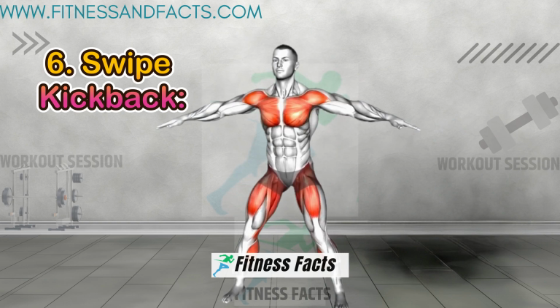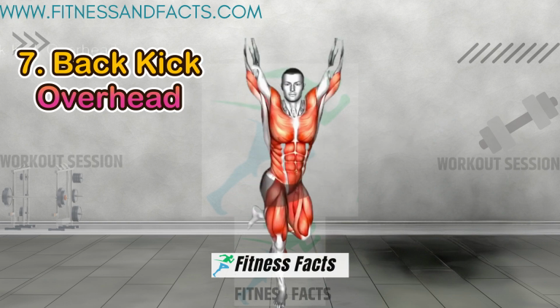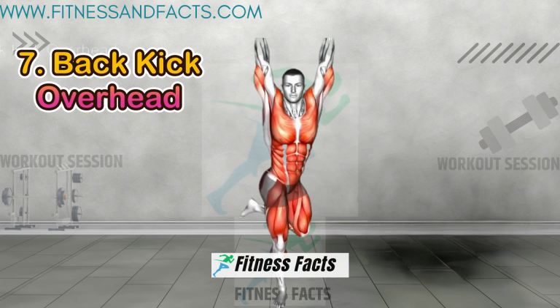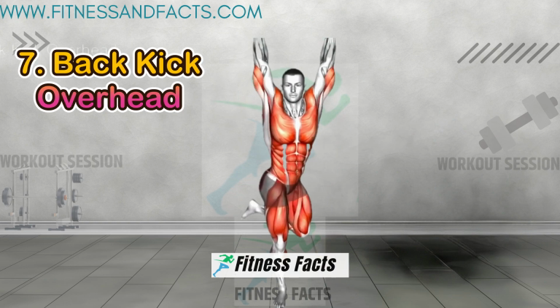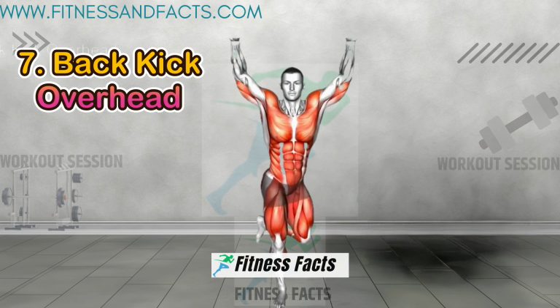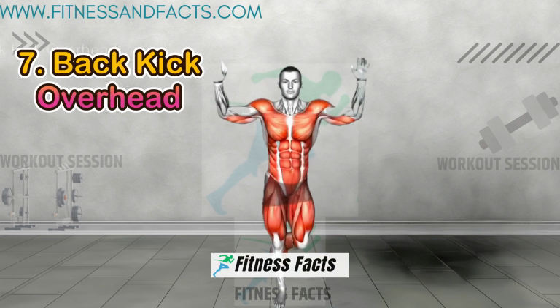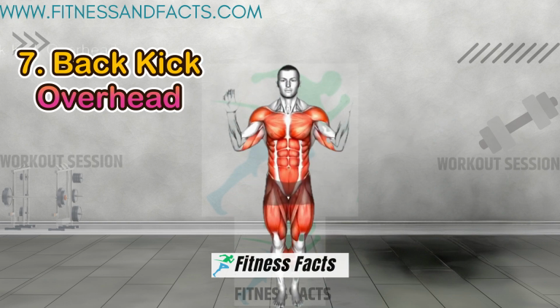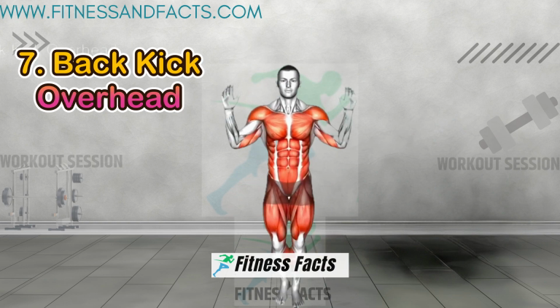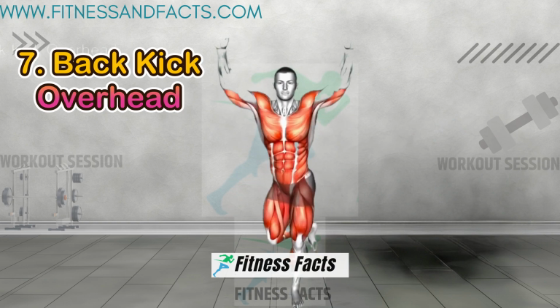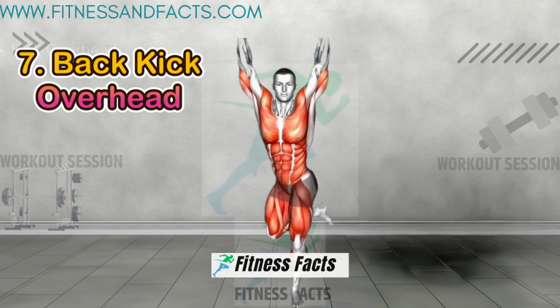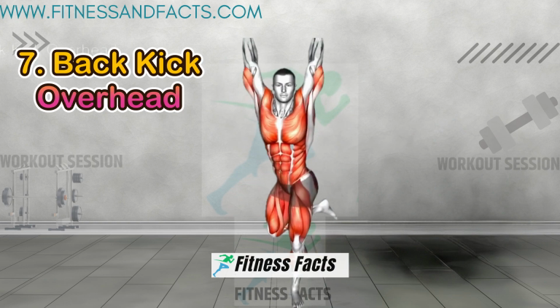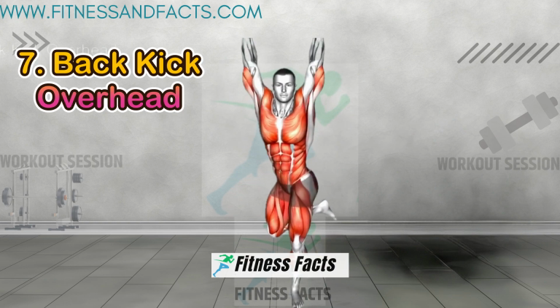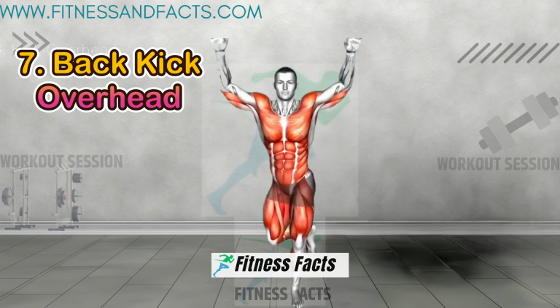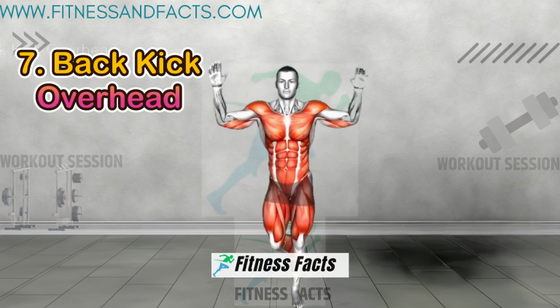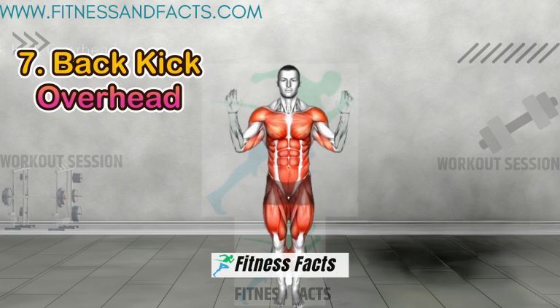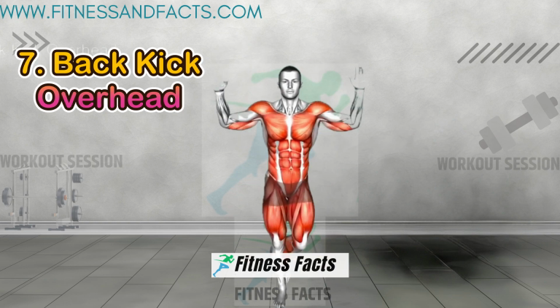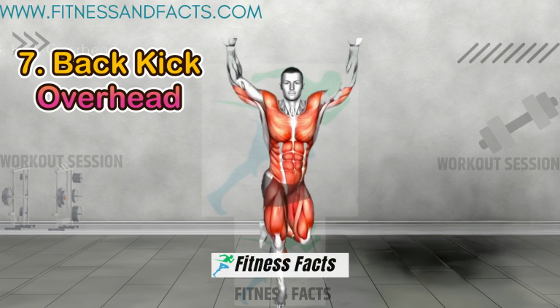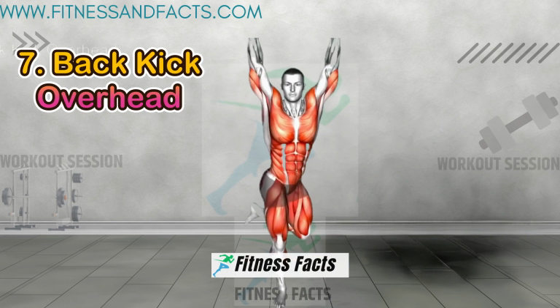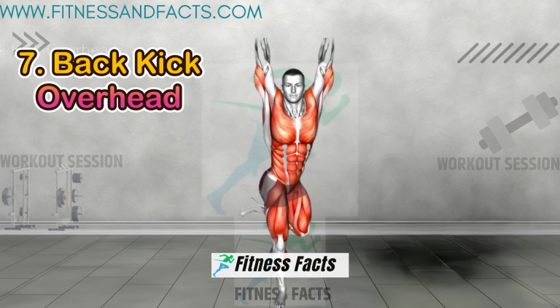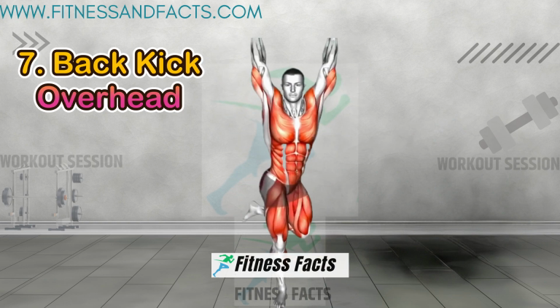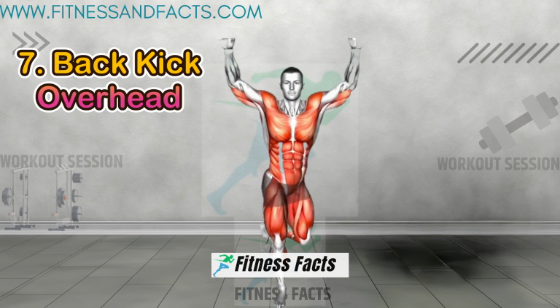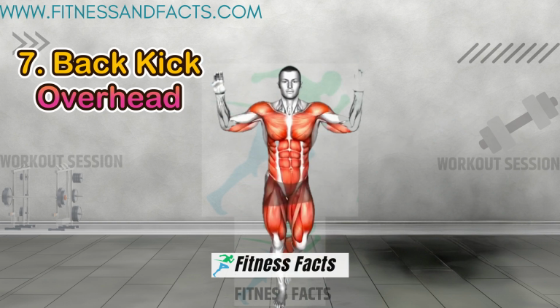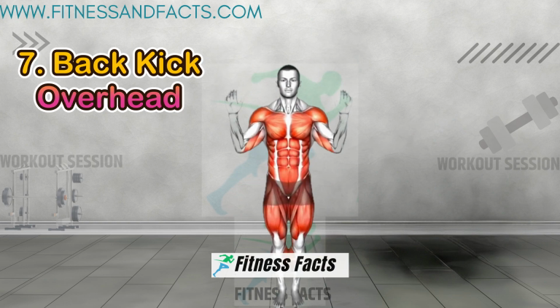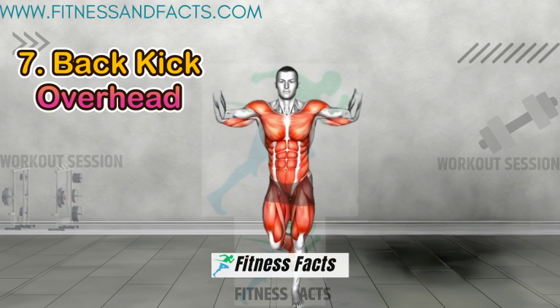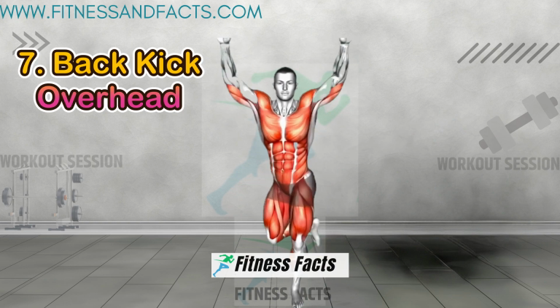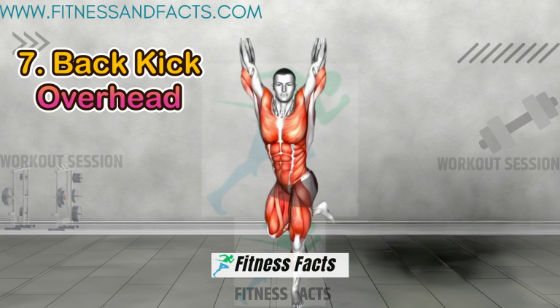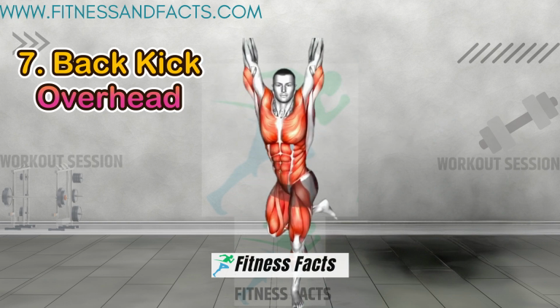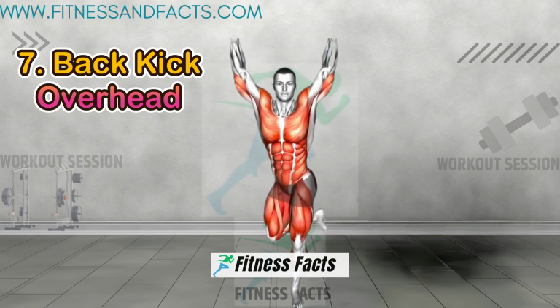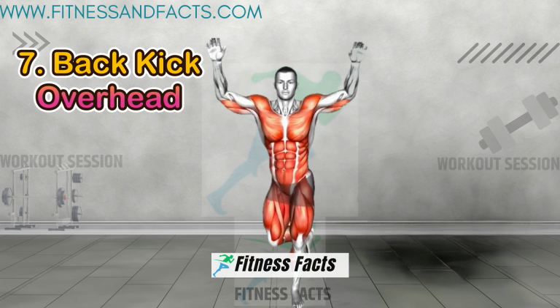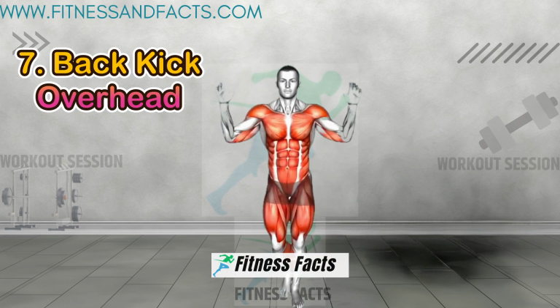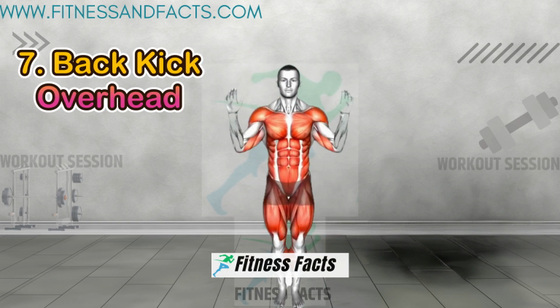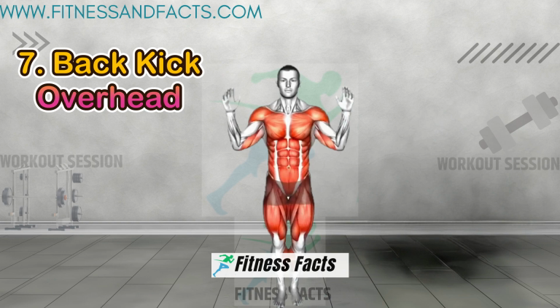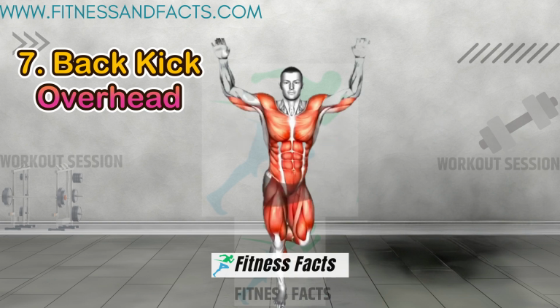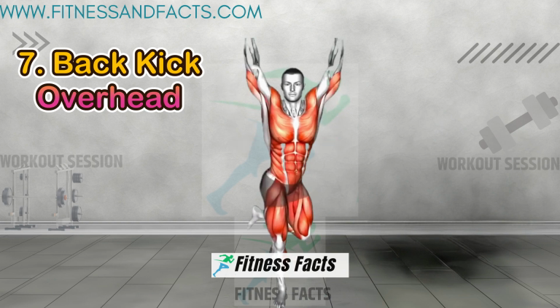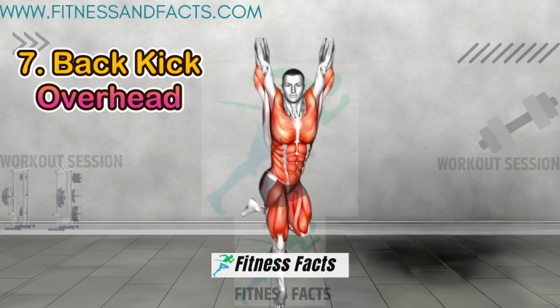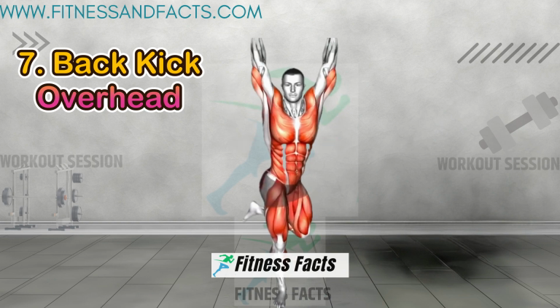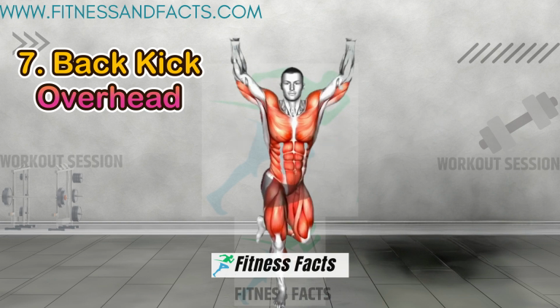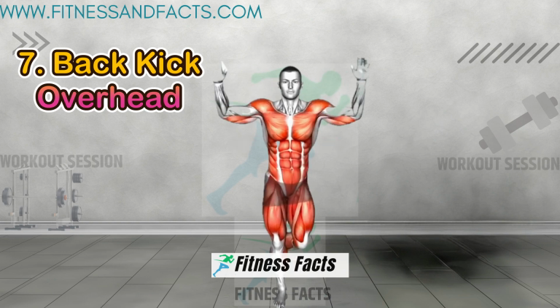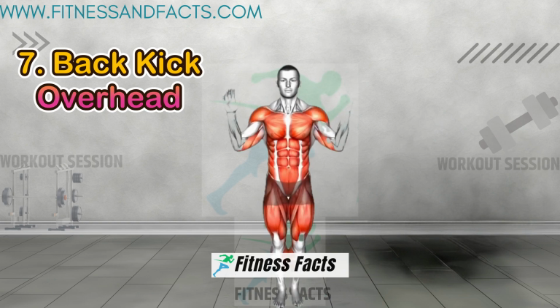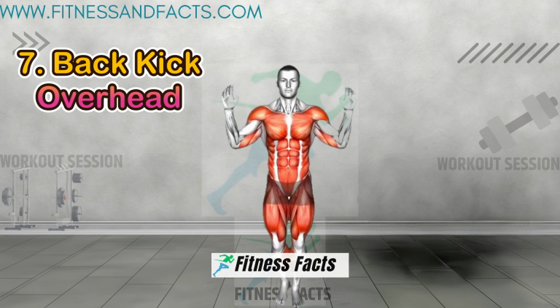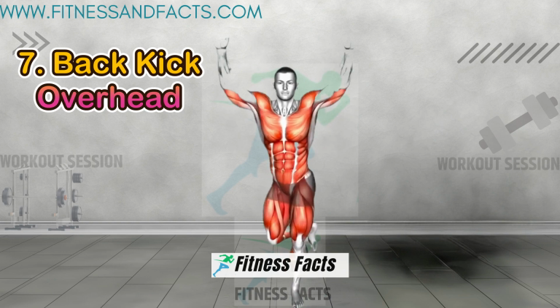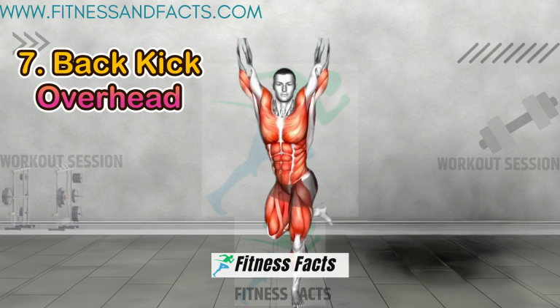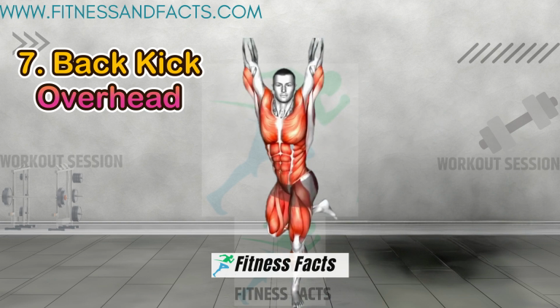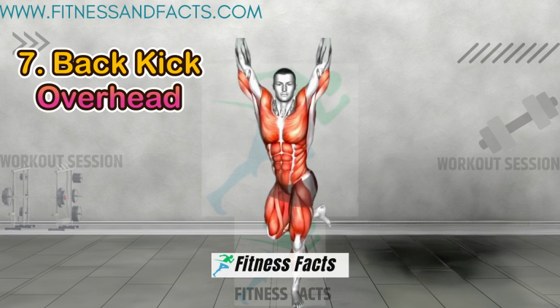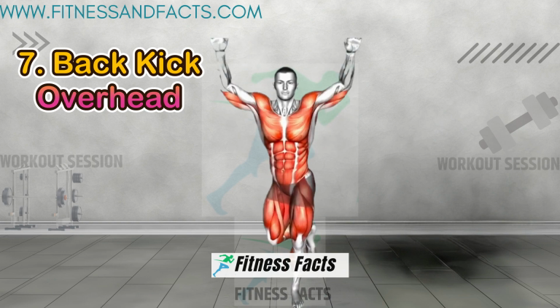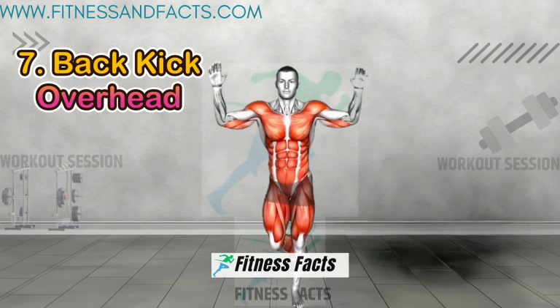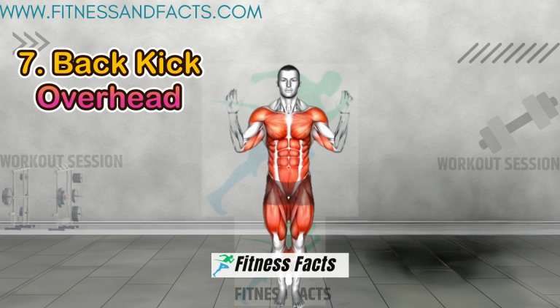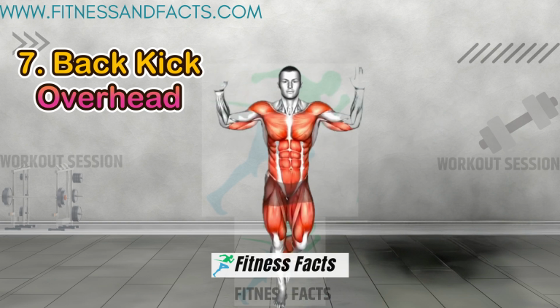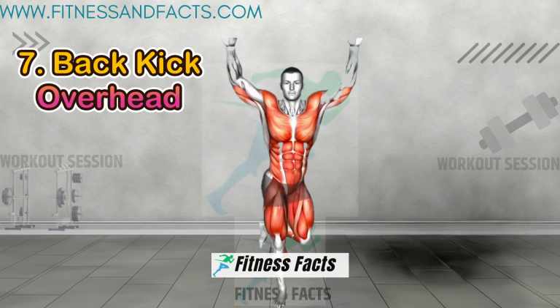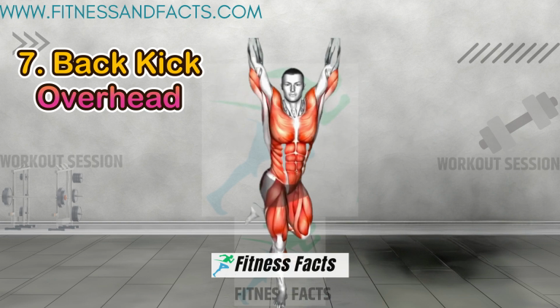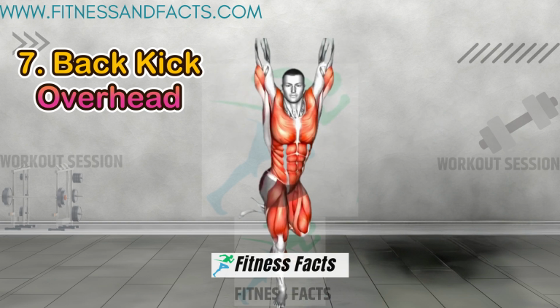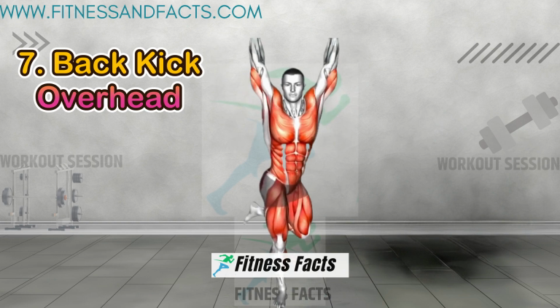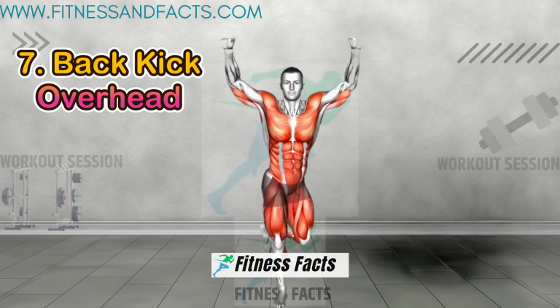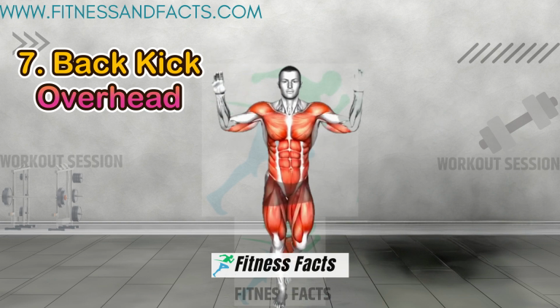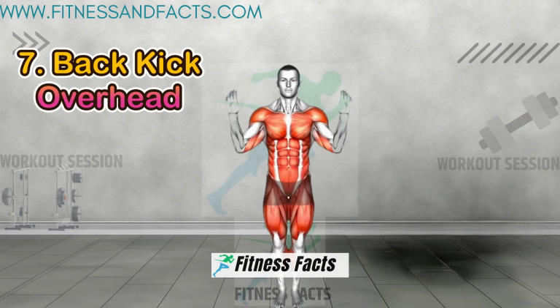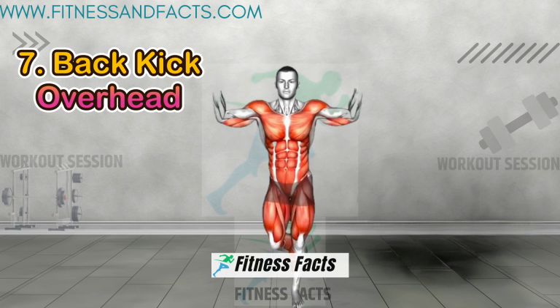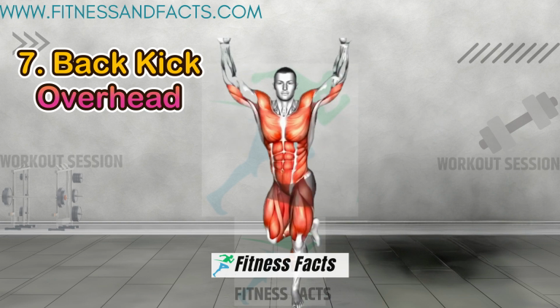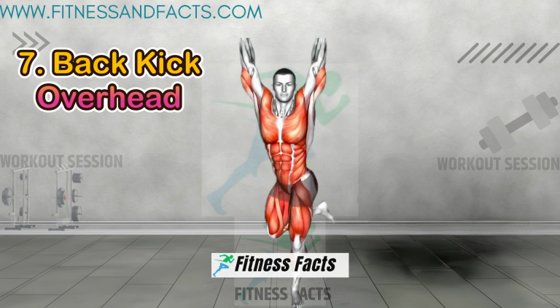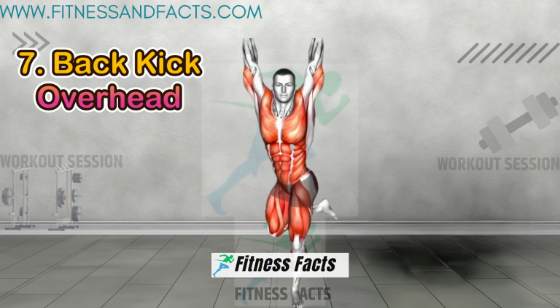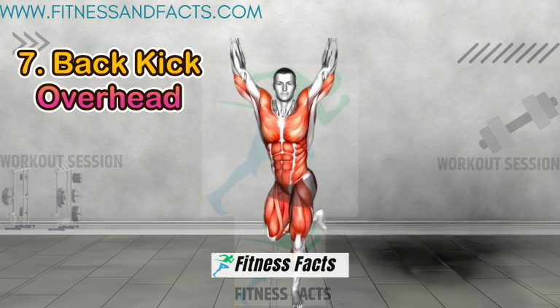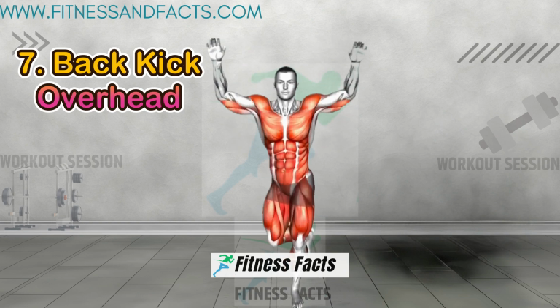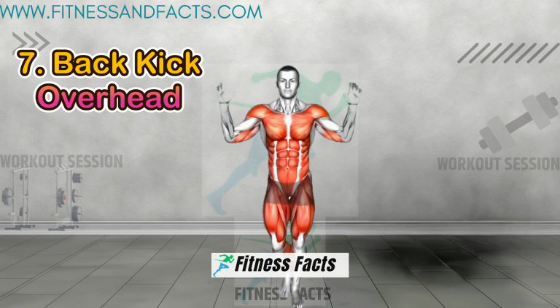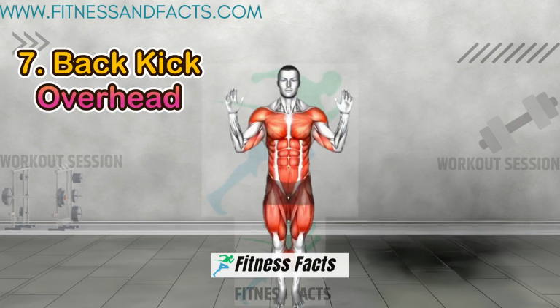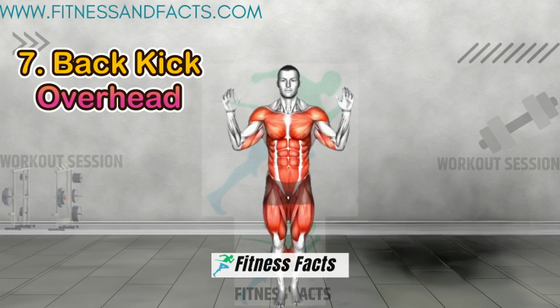Back kick overhead. This compound movement targets the glutes, shoulders, and triceps, providing a comprehensive workout.